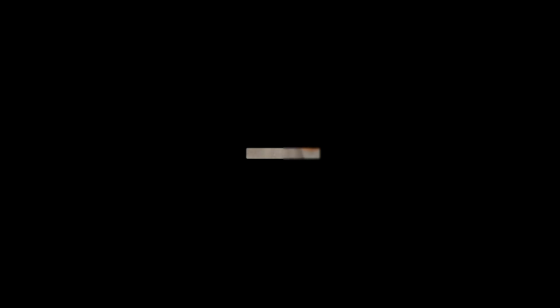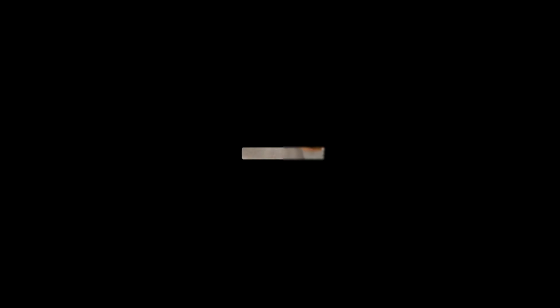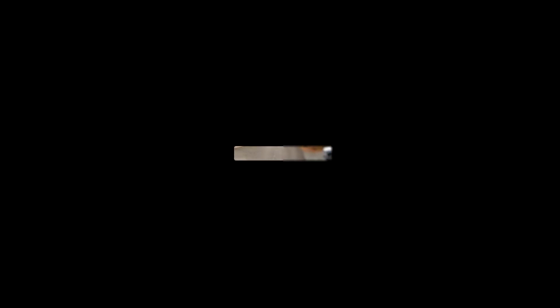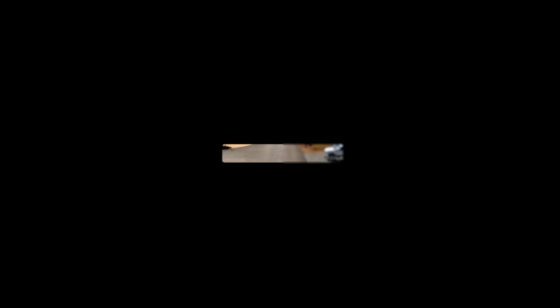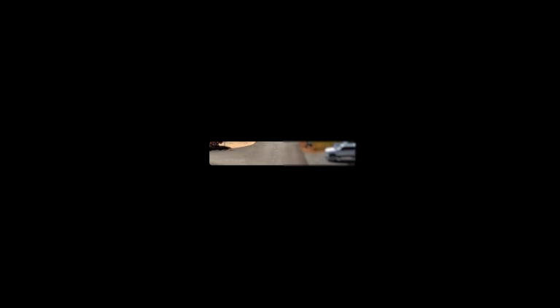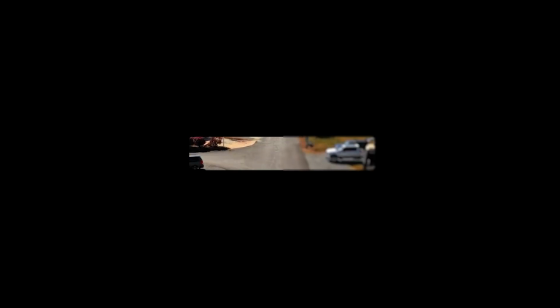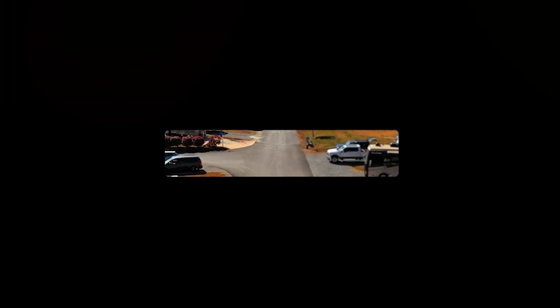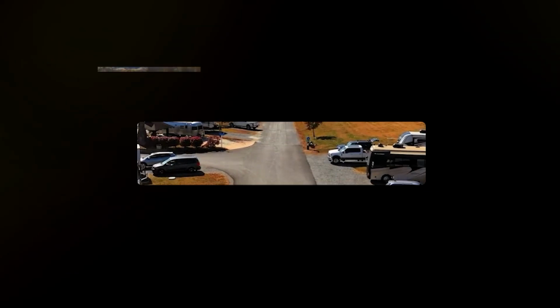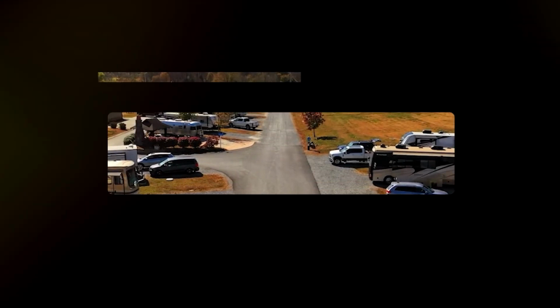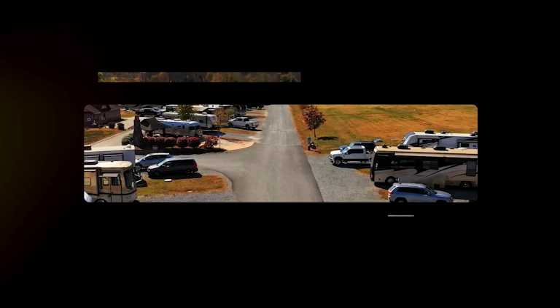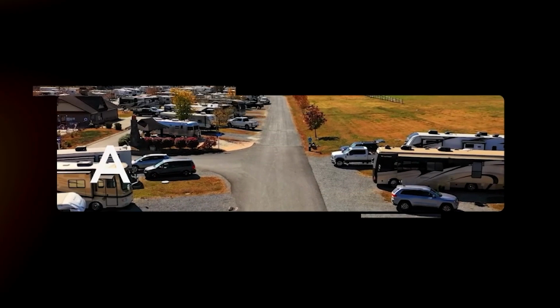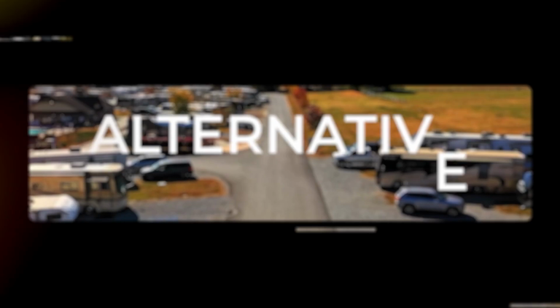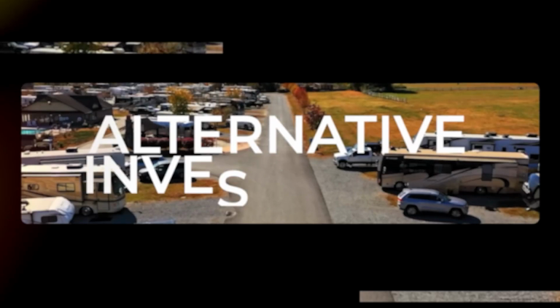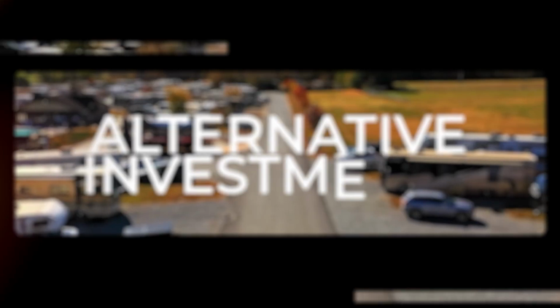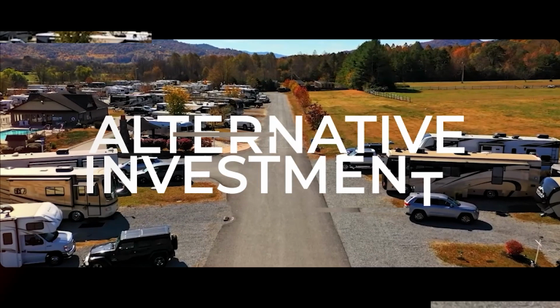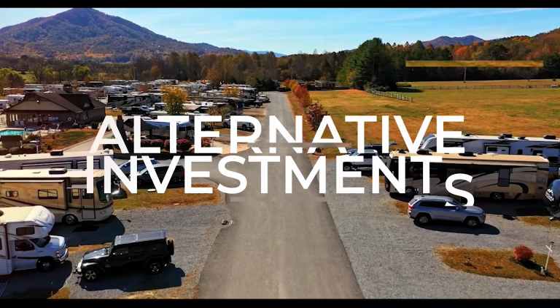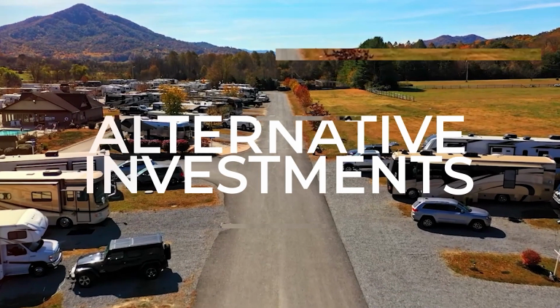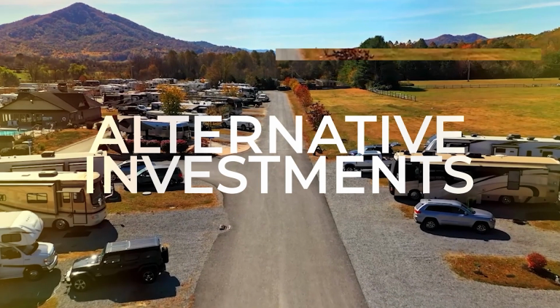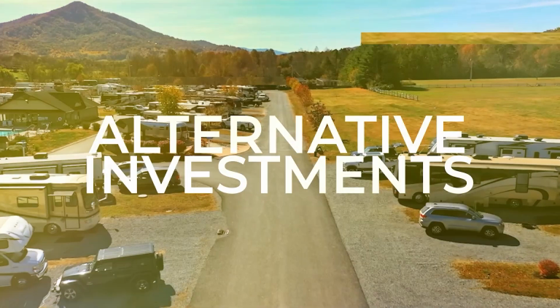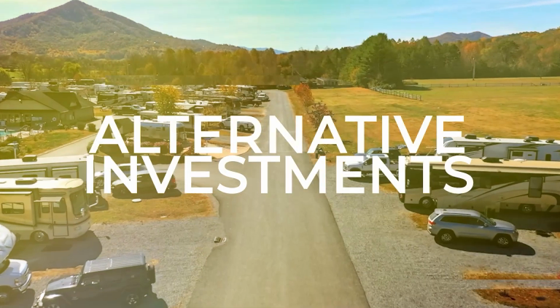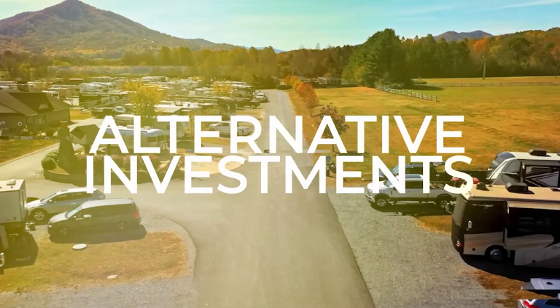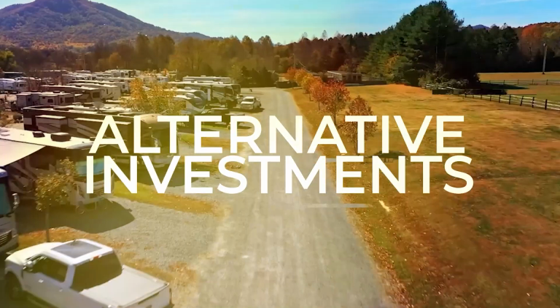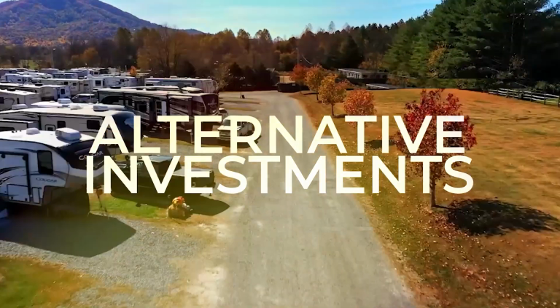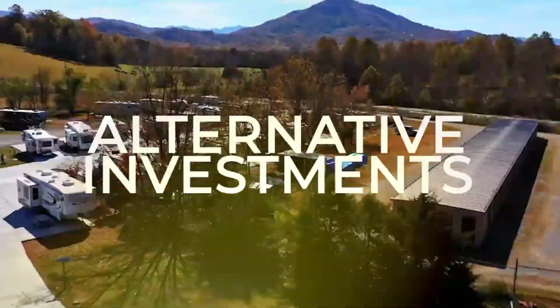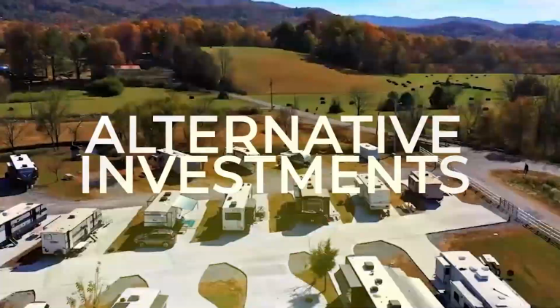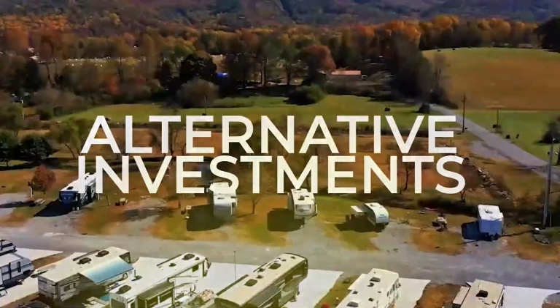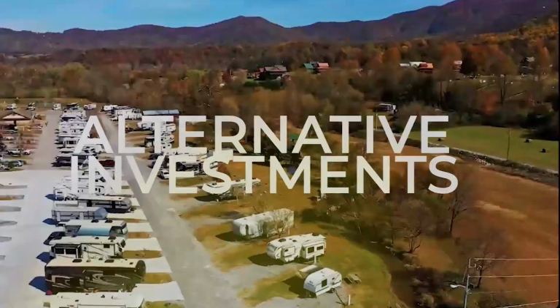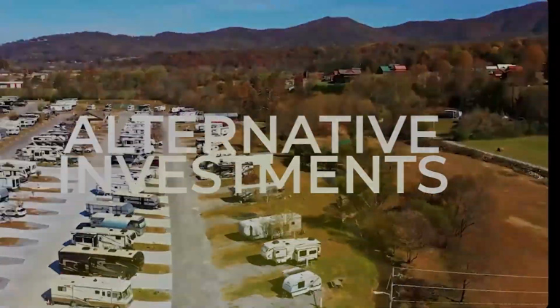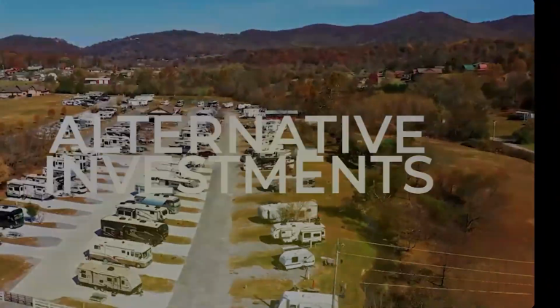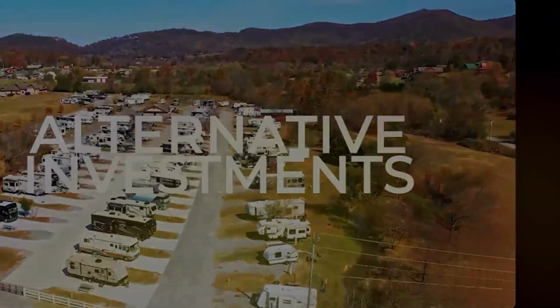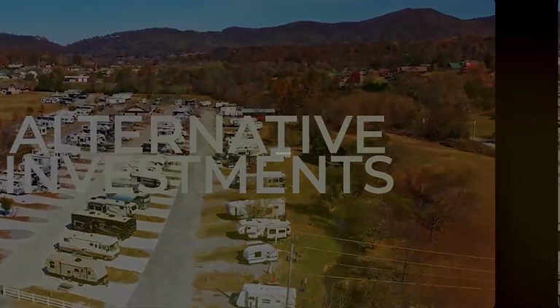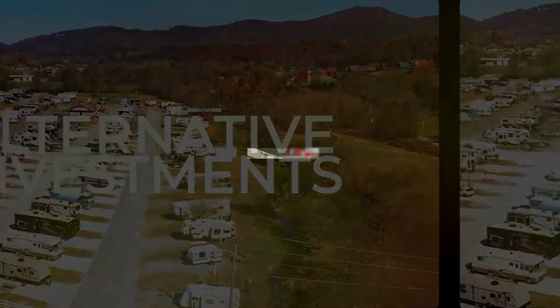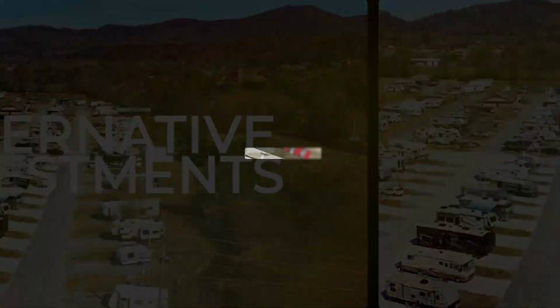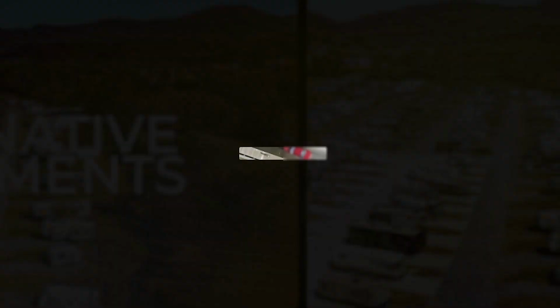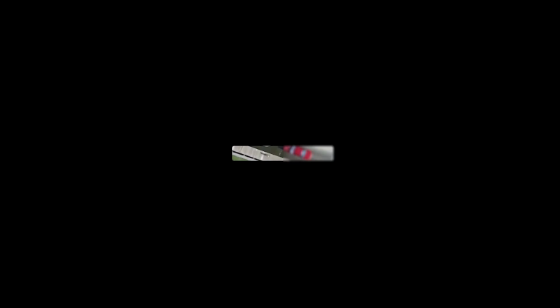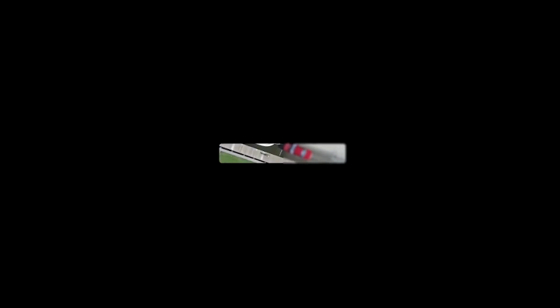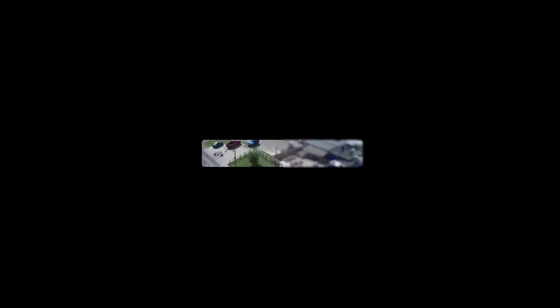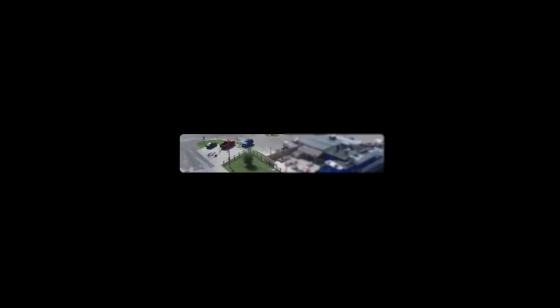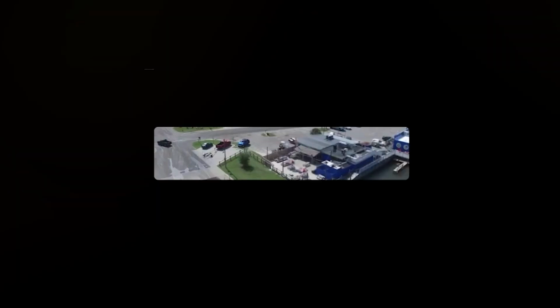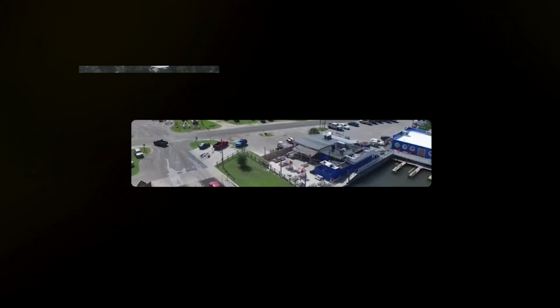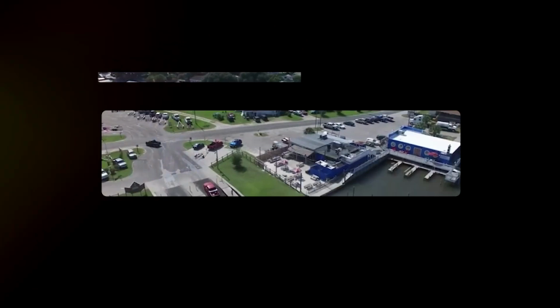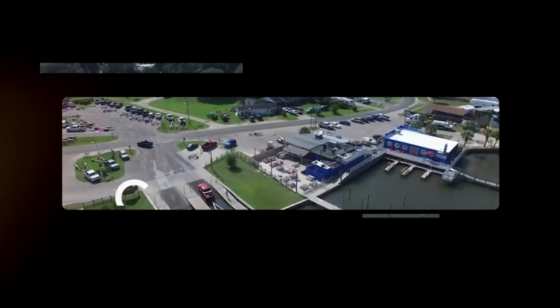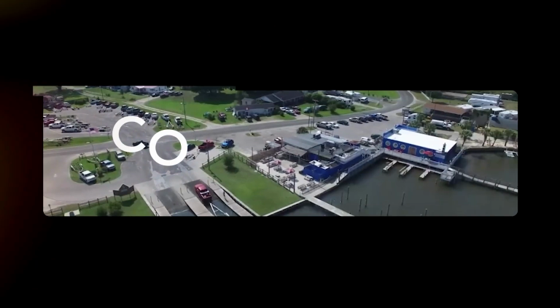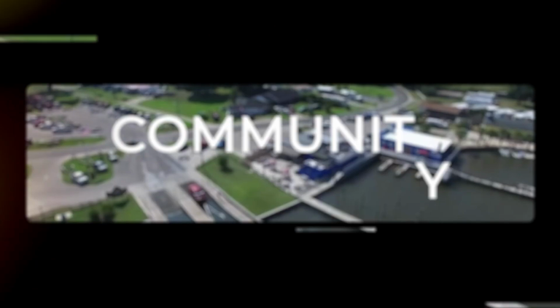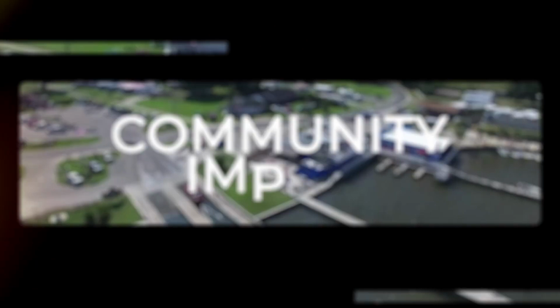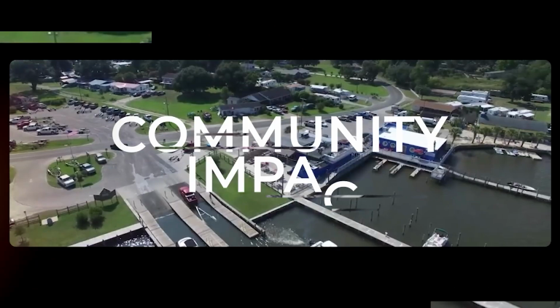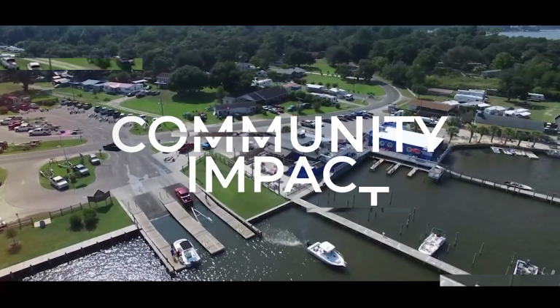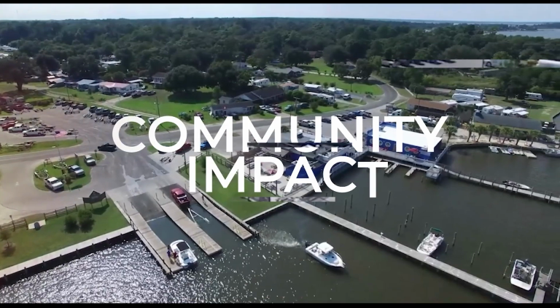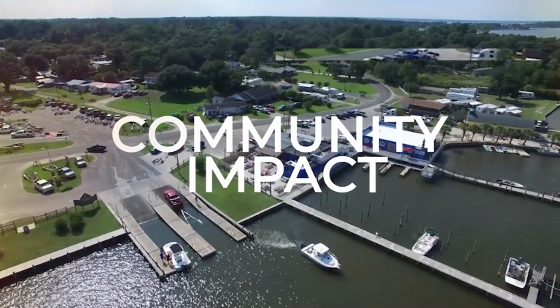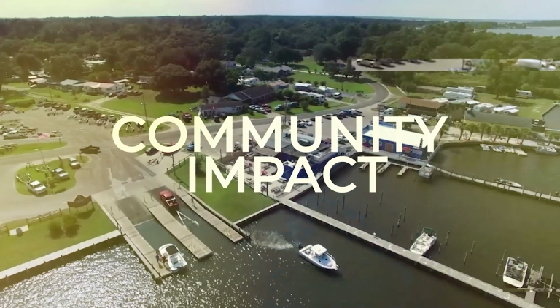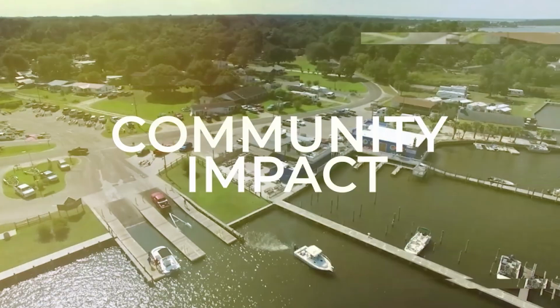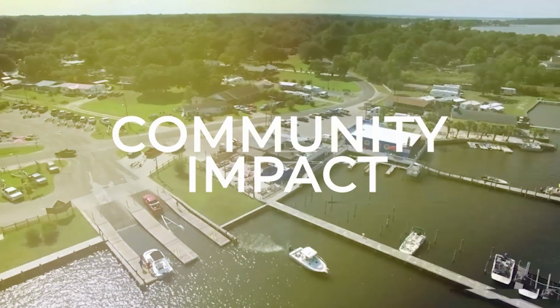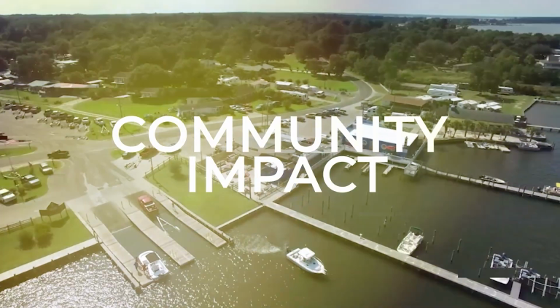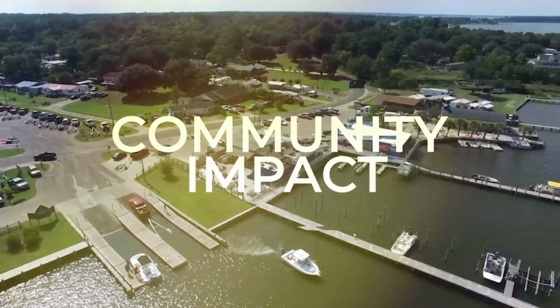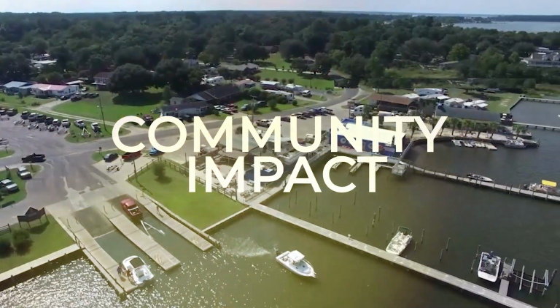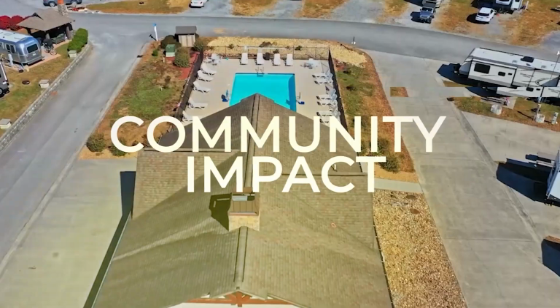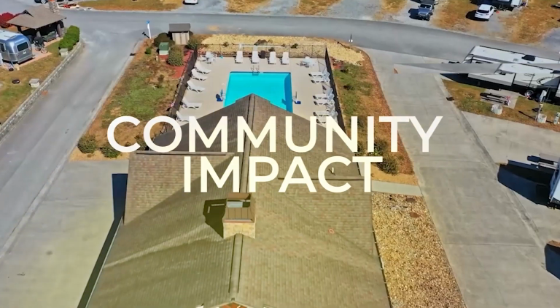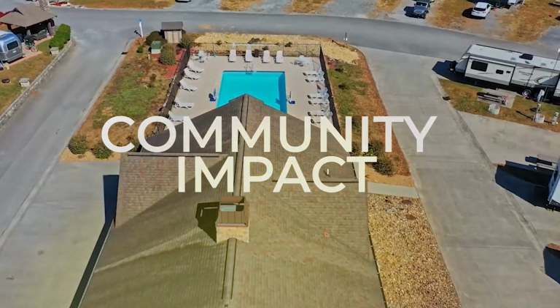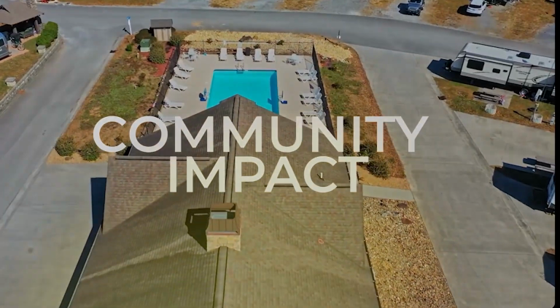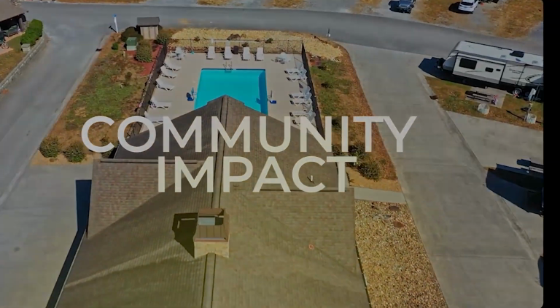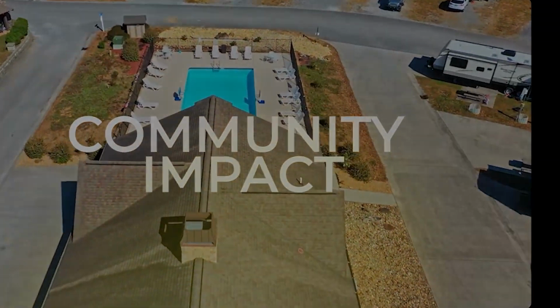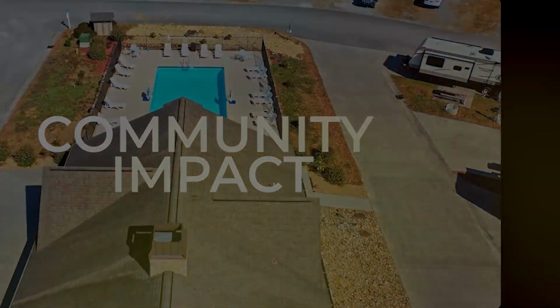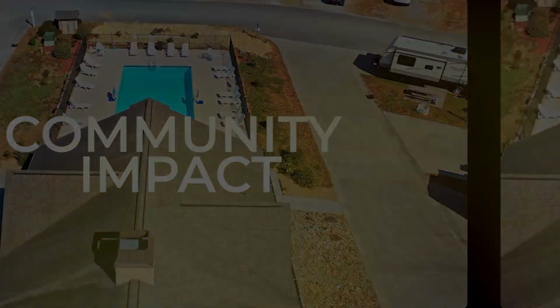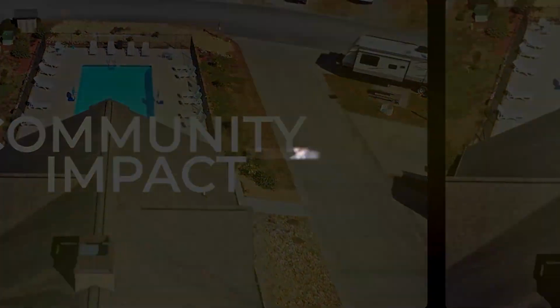Welcome to Requity Insights, a channel dedicated to documenting our journey to 100 world-class communities.